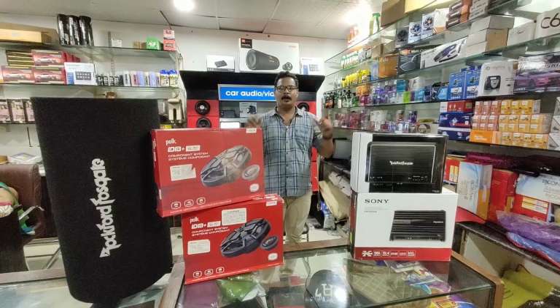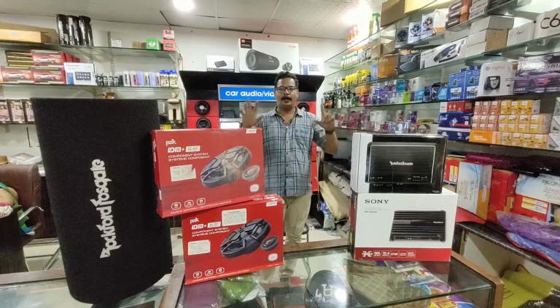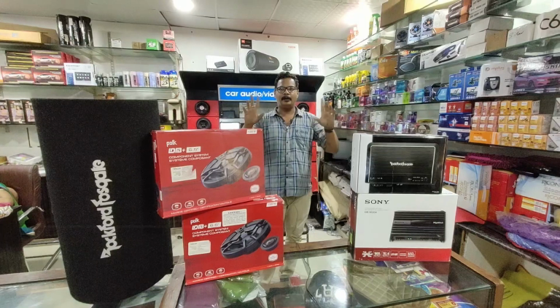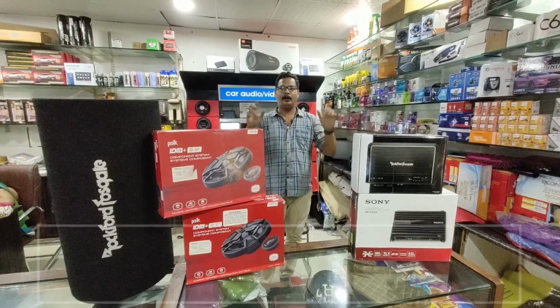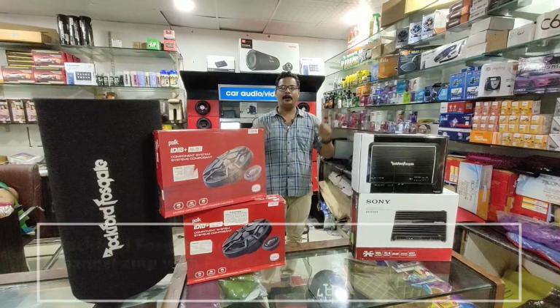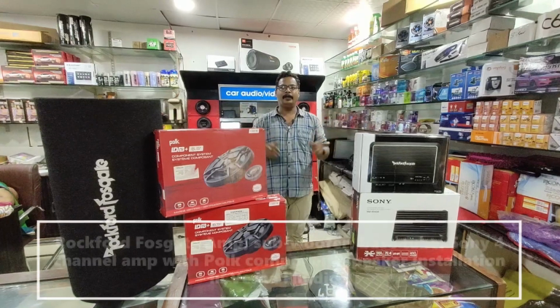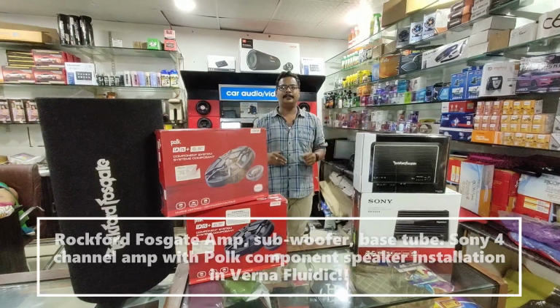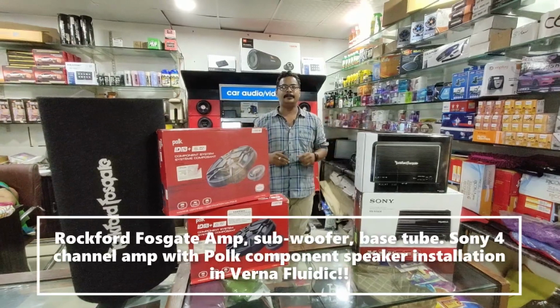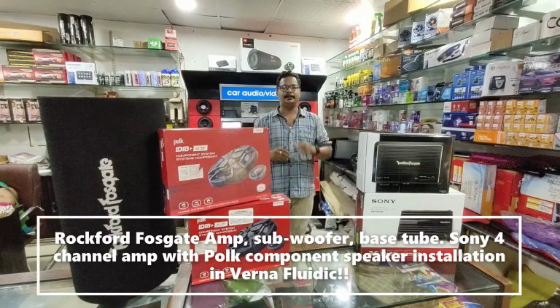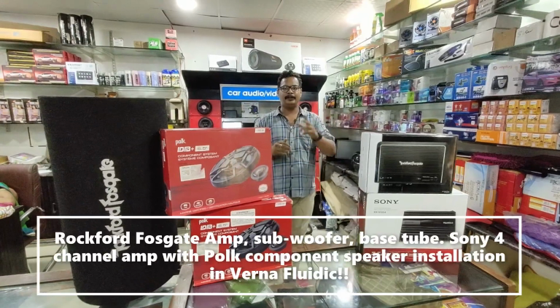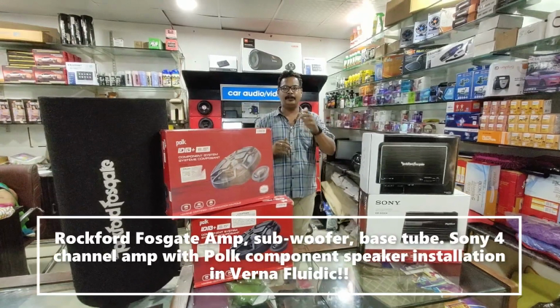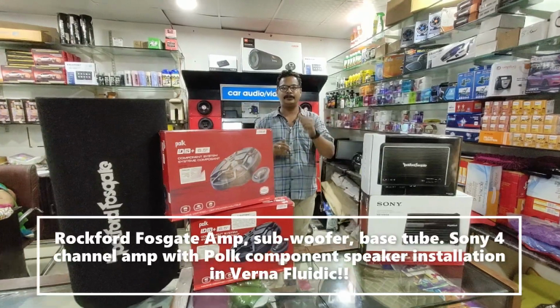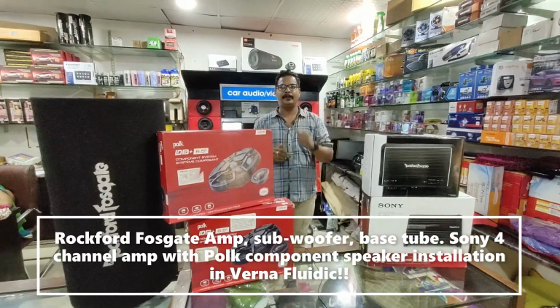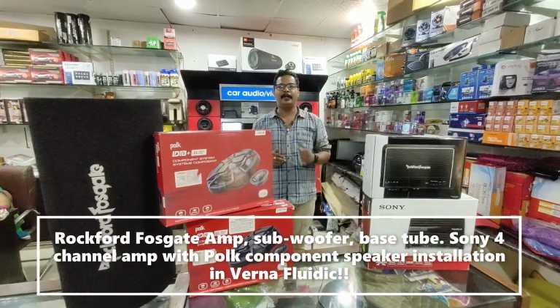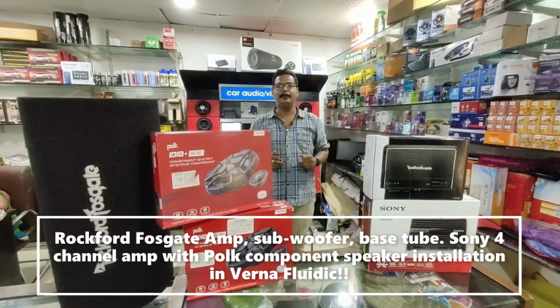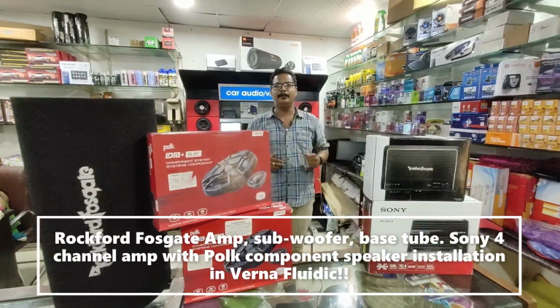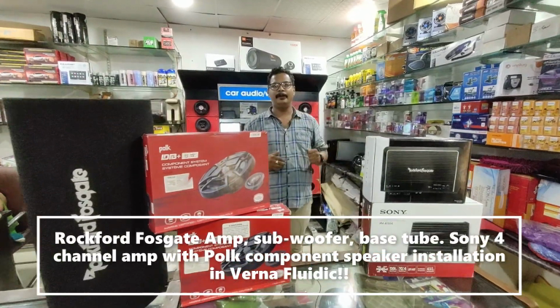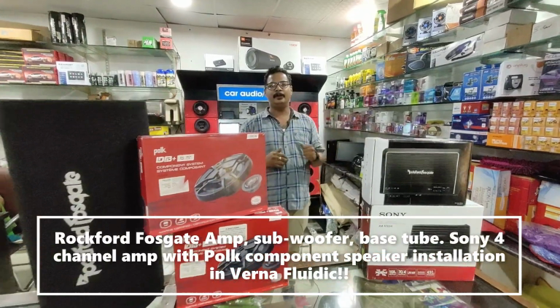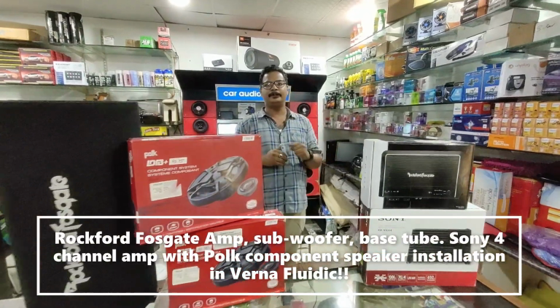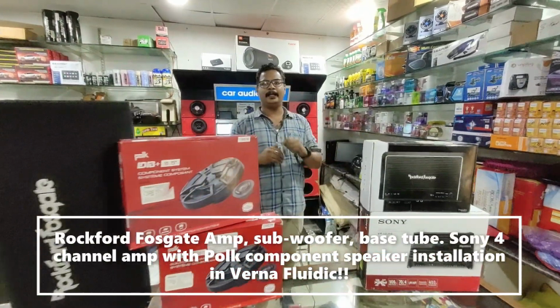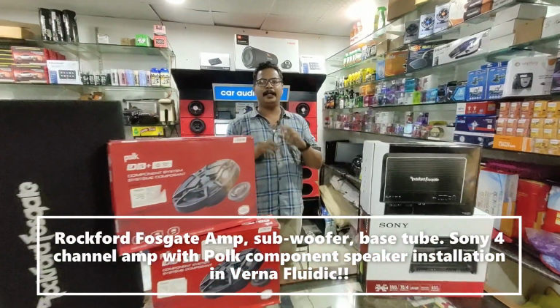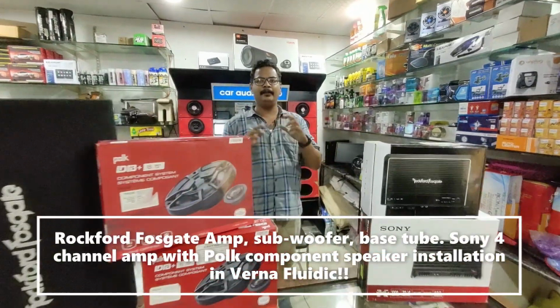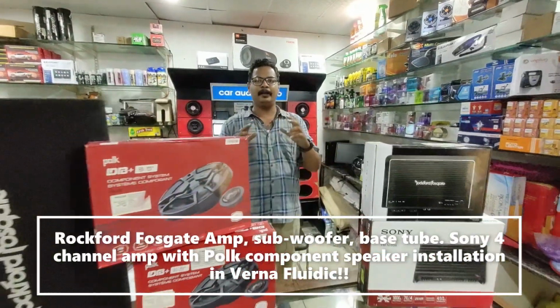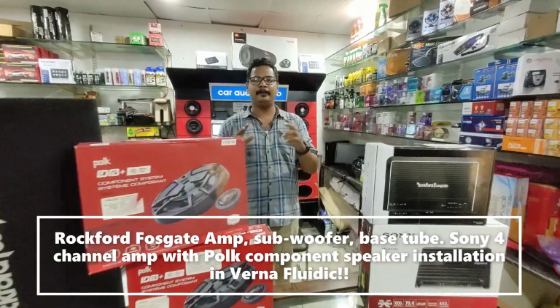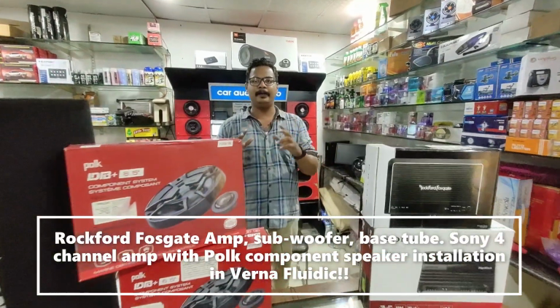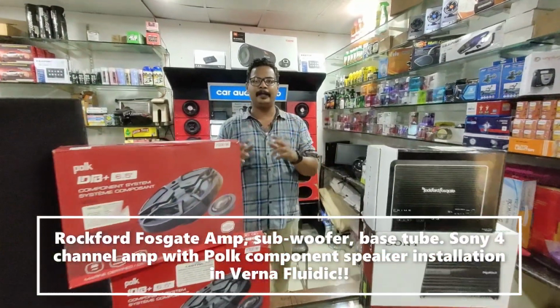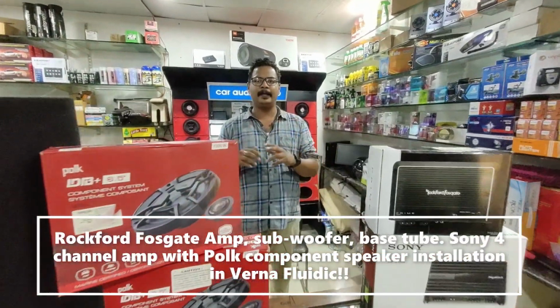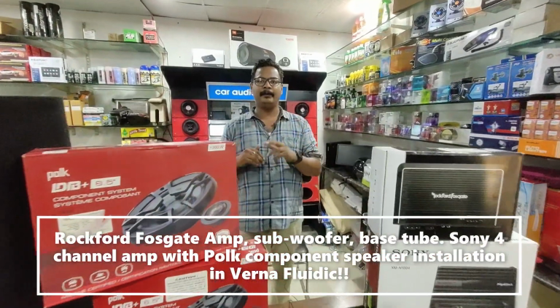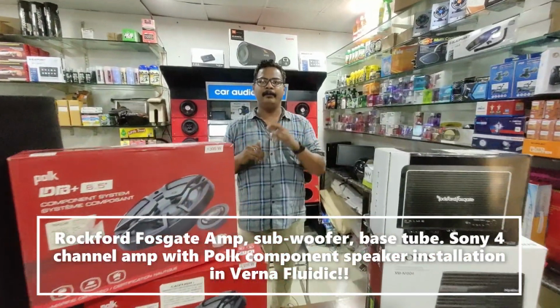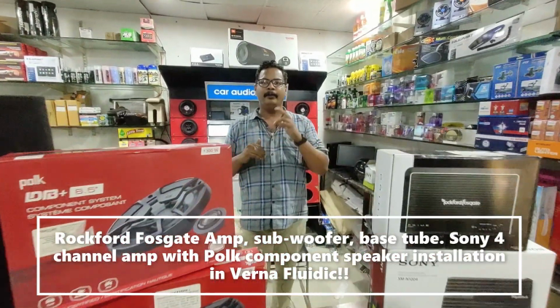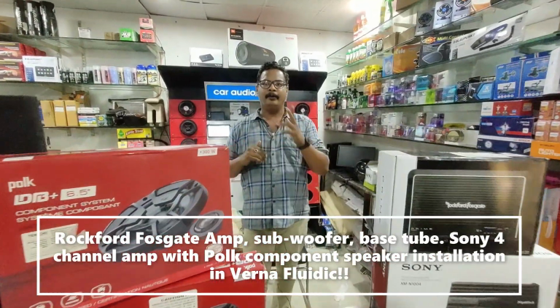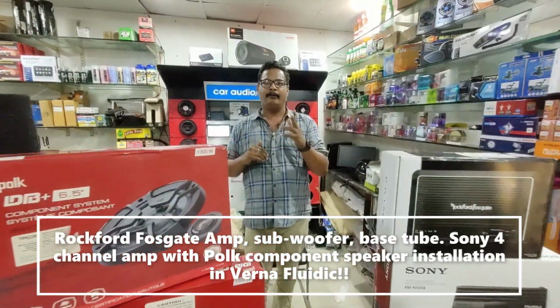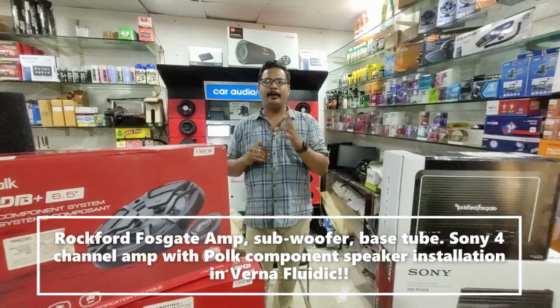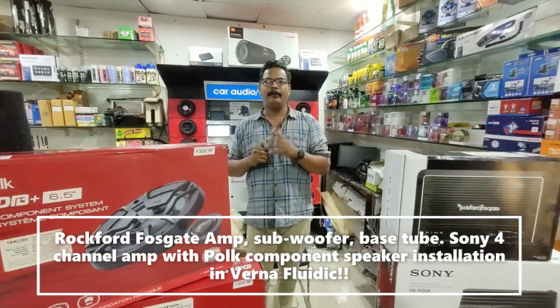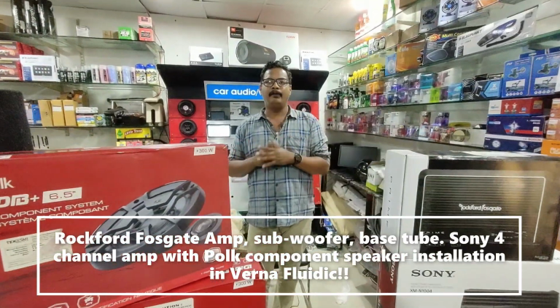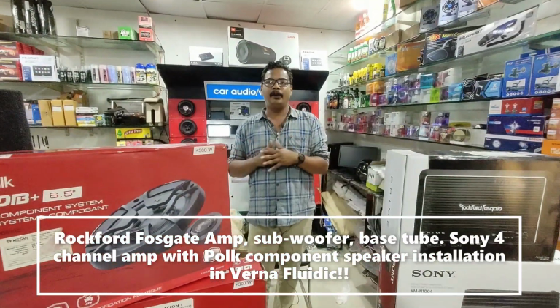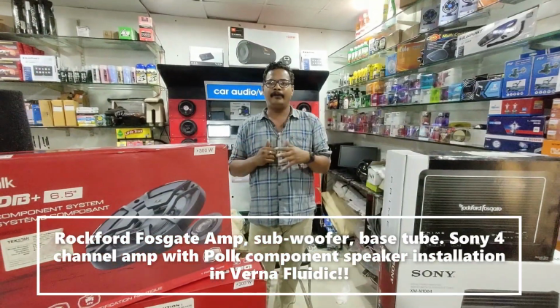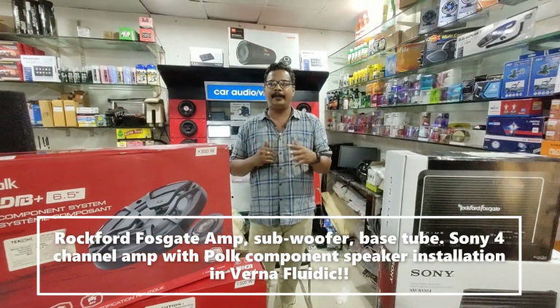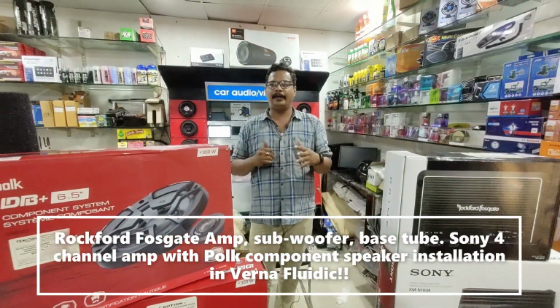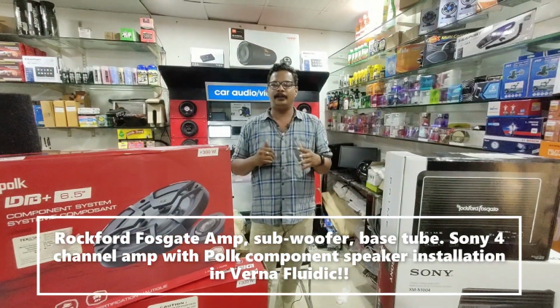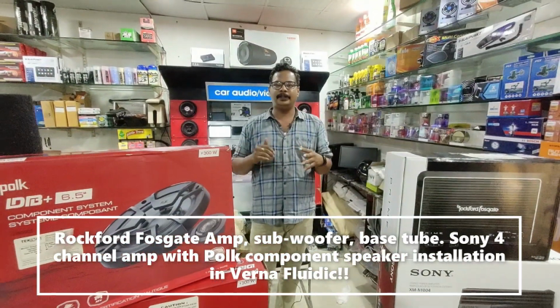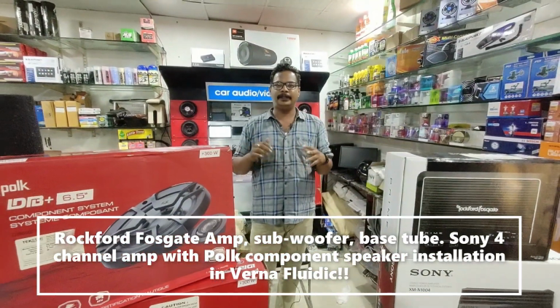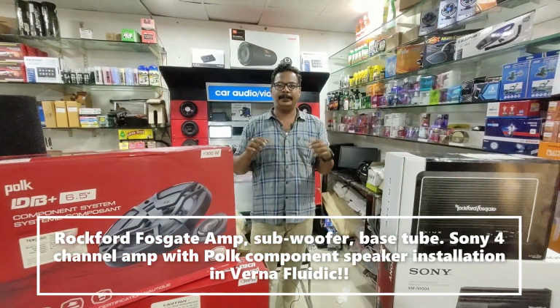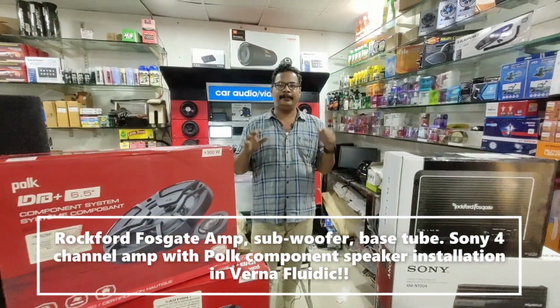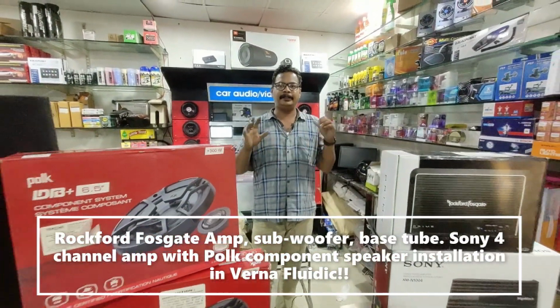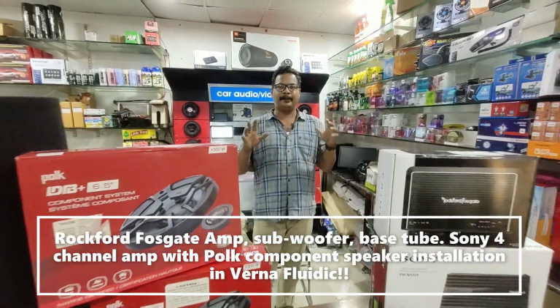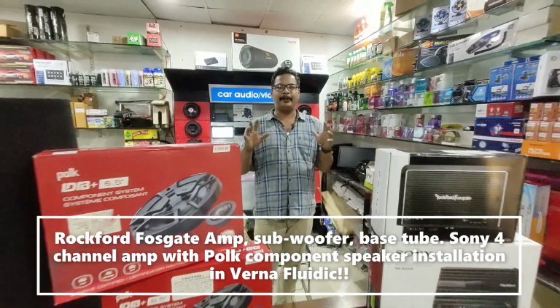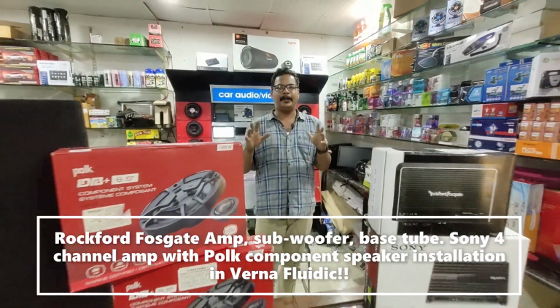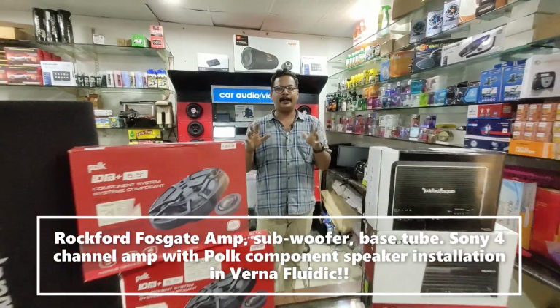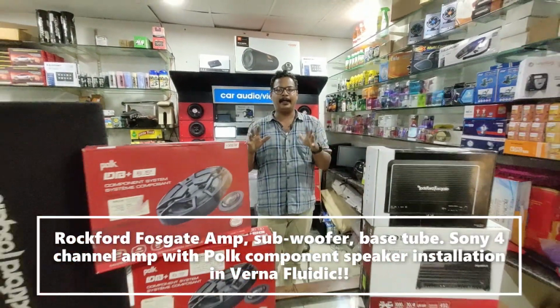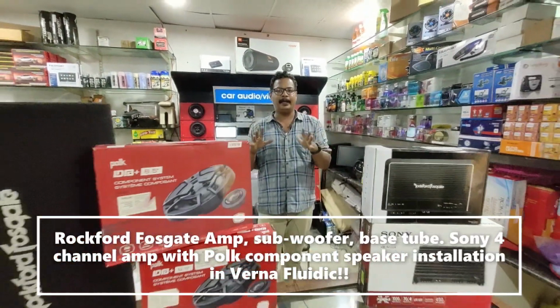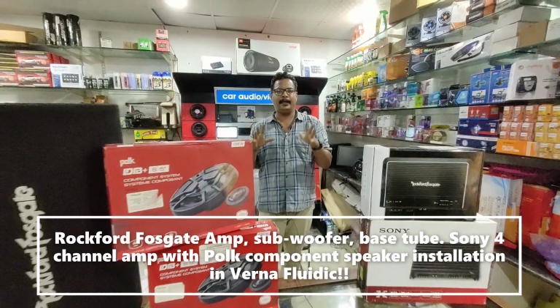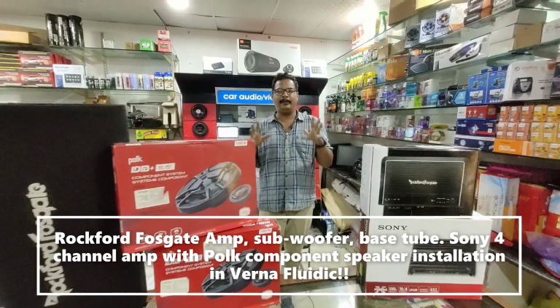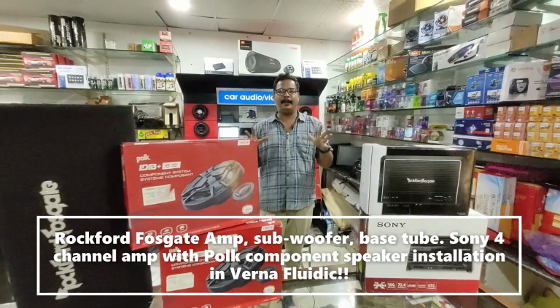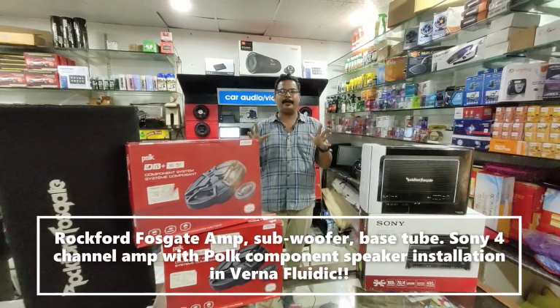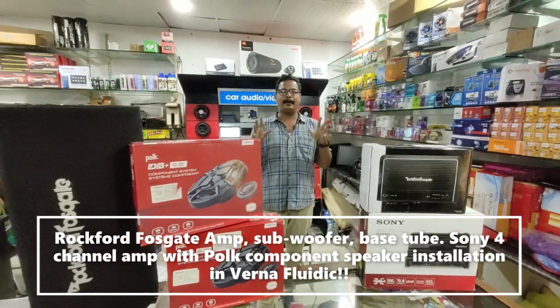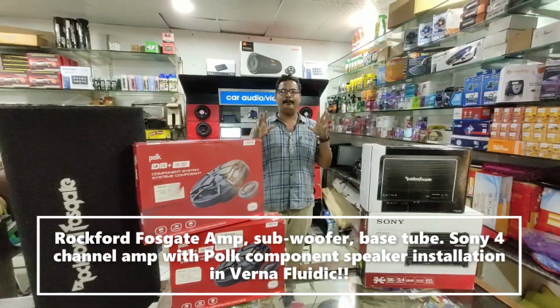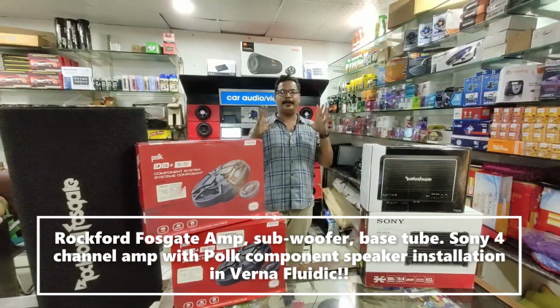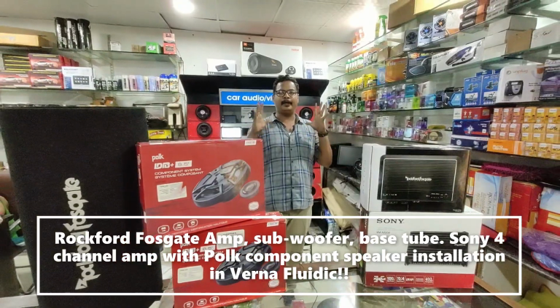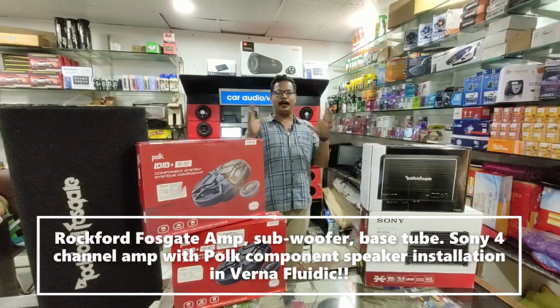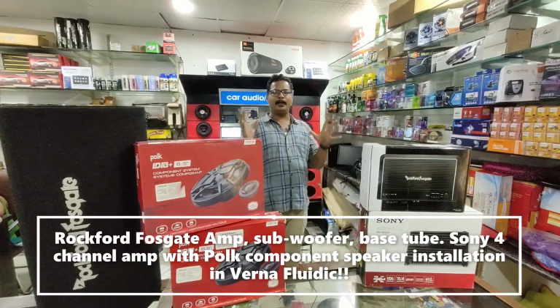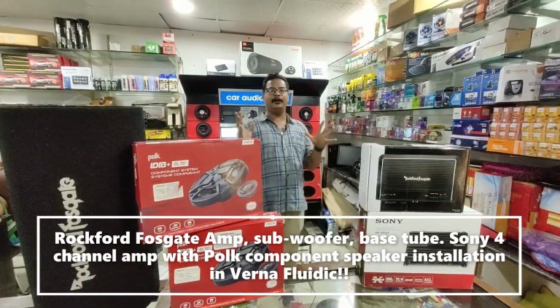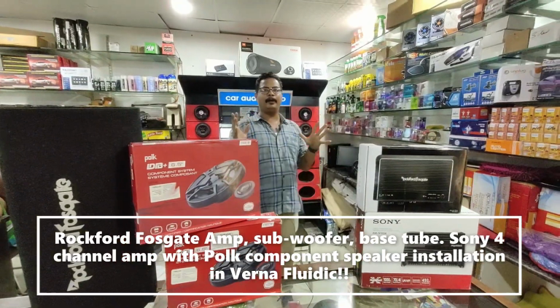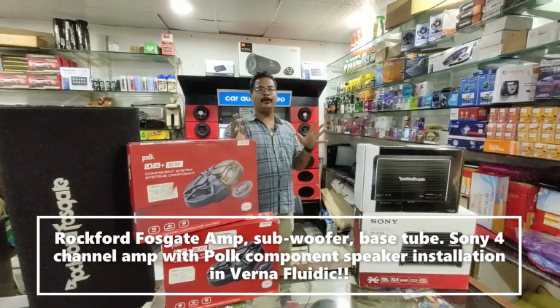Hi to all customers and viewers. Welcome to my YouTube channel. We are going to show you a complete audio demo.